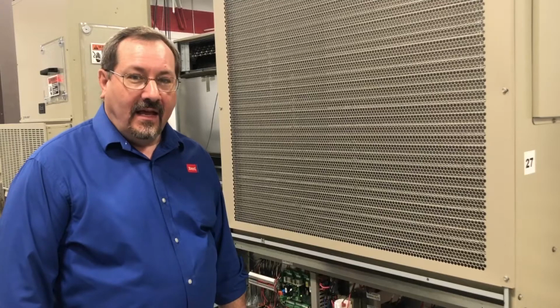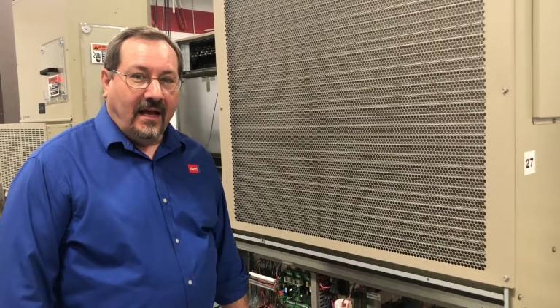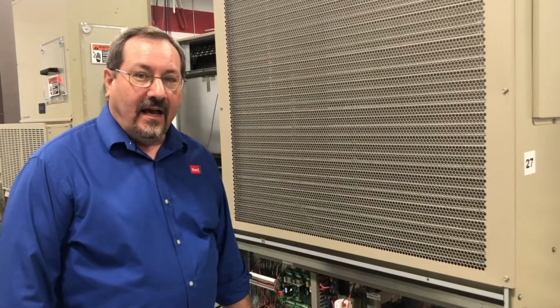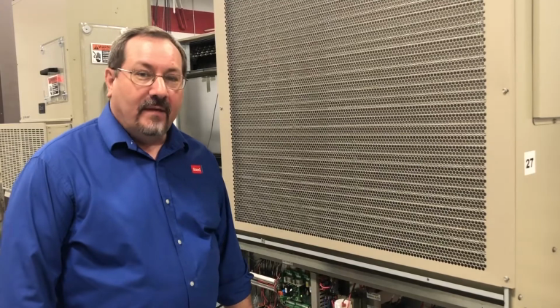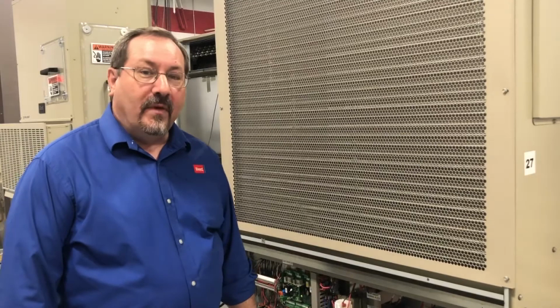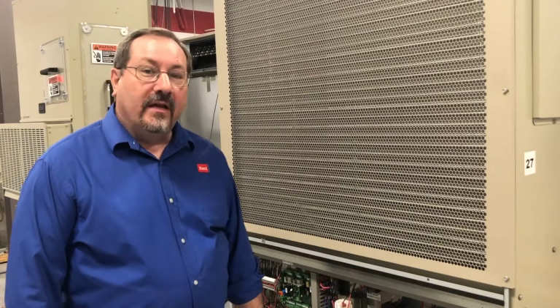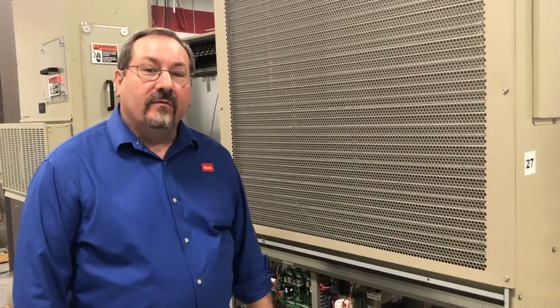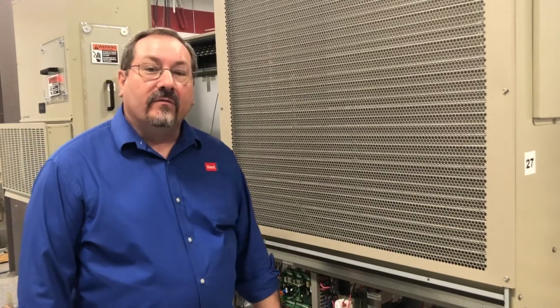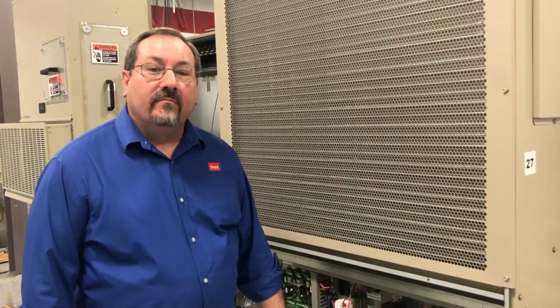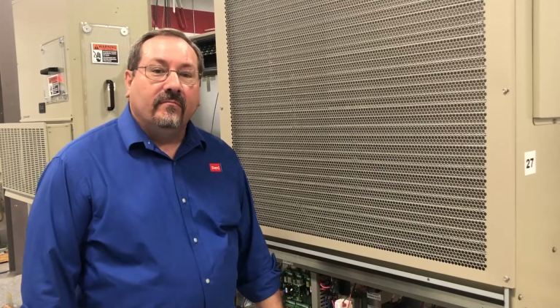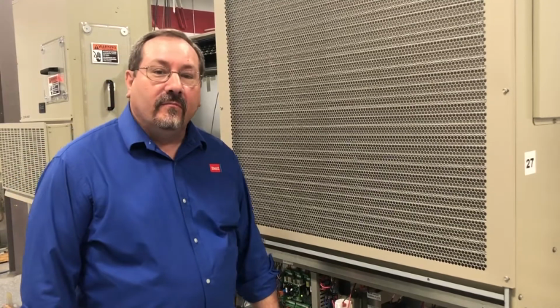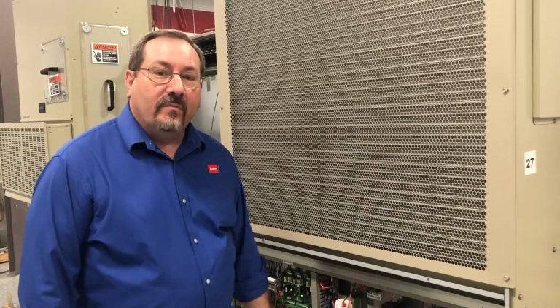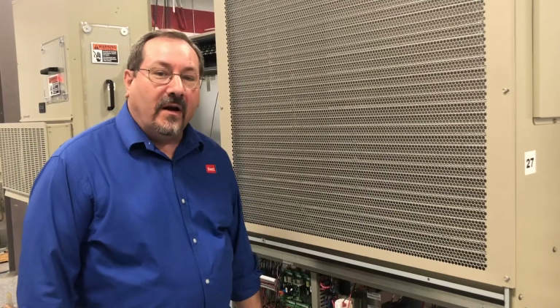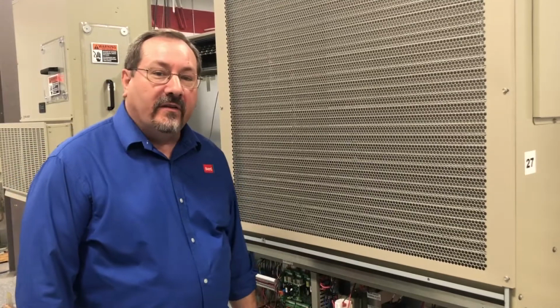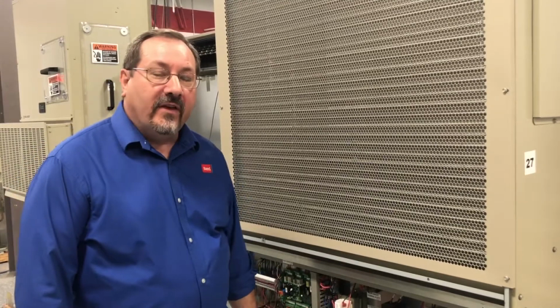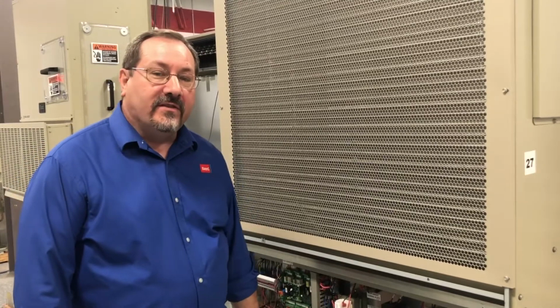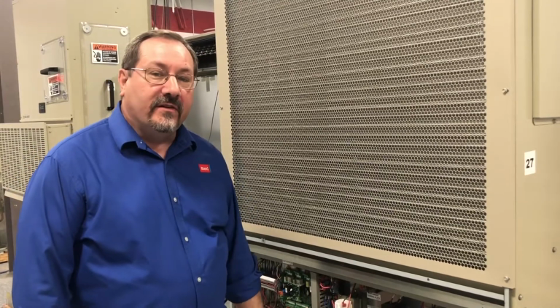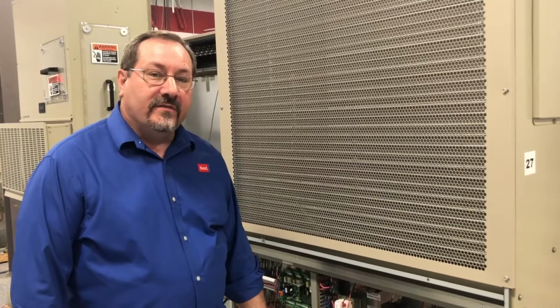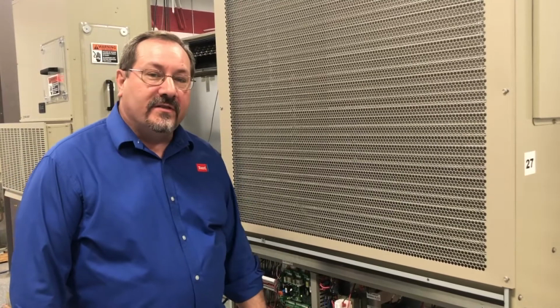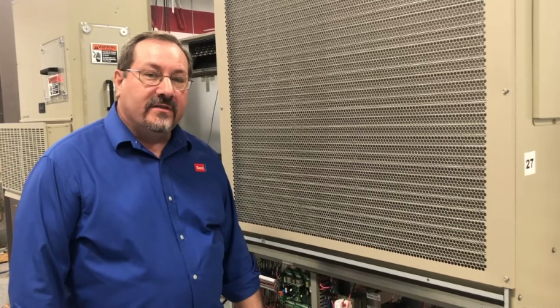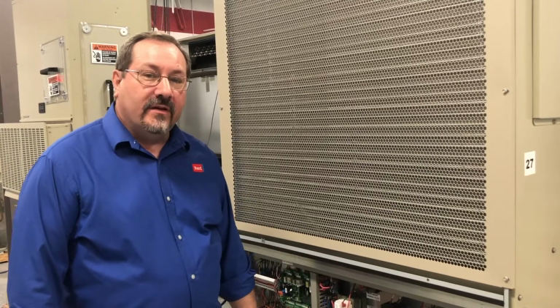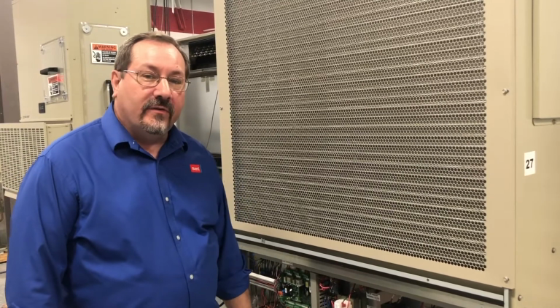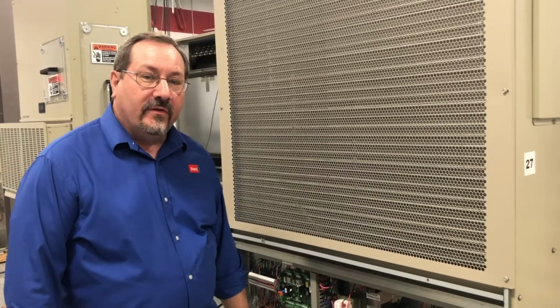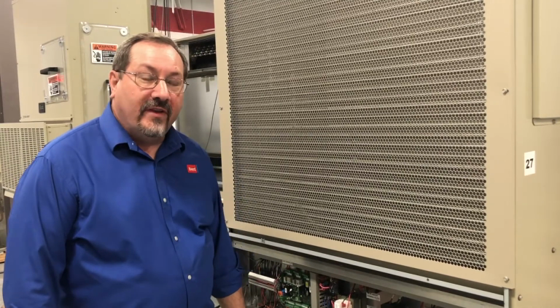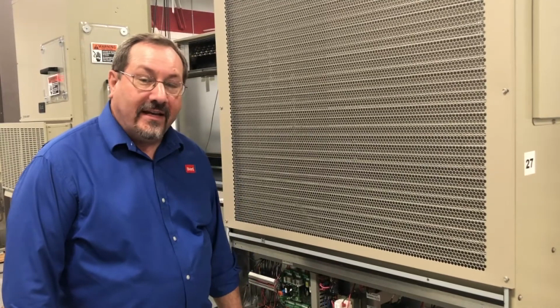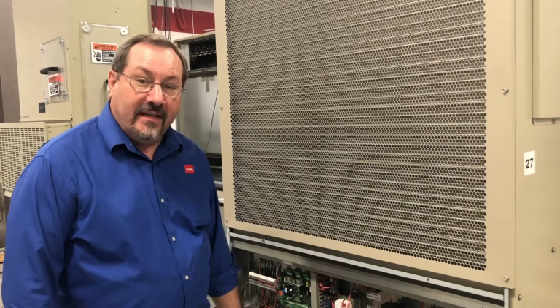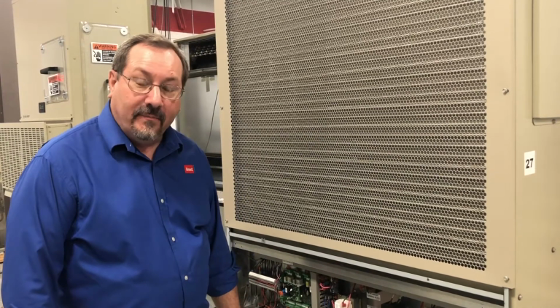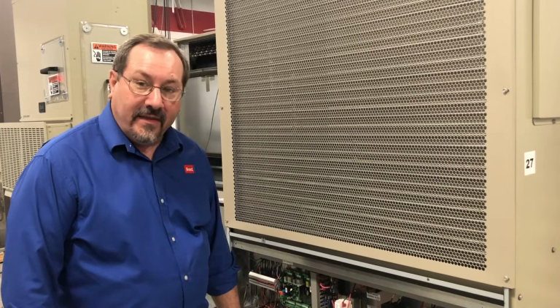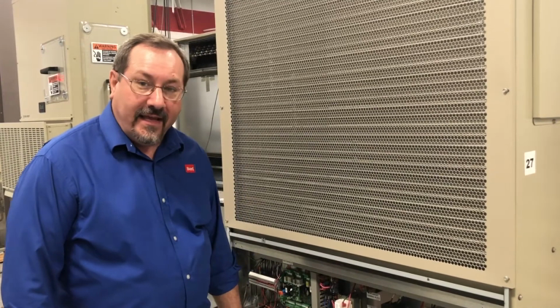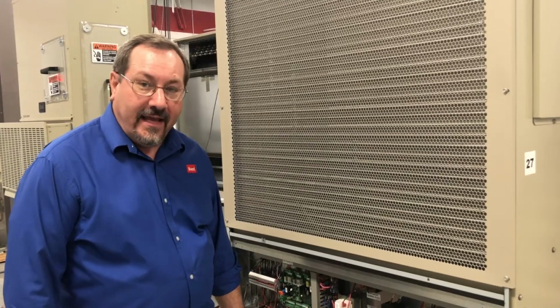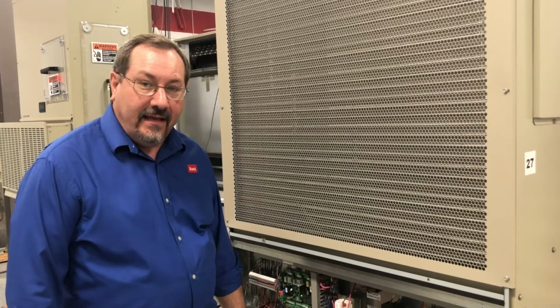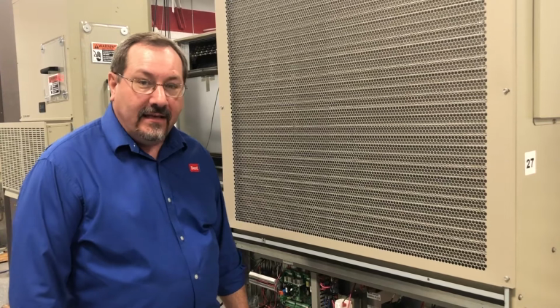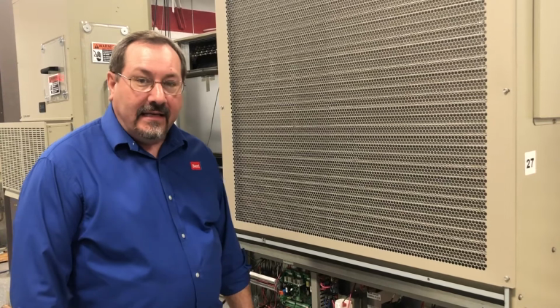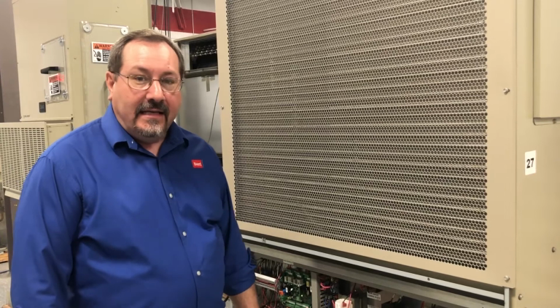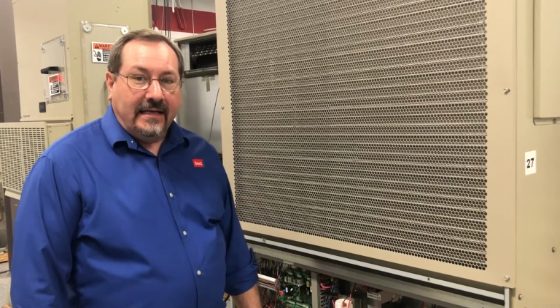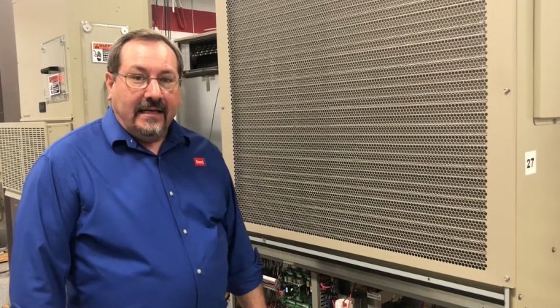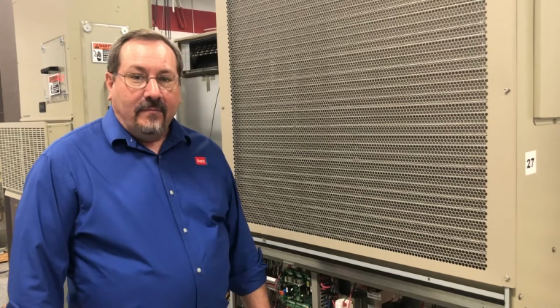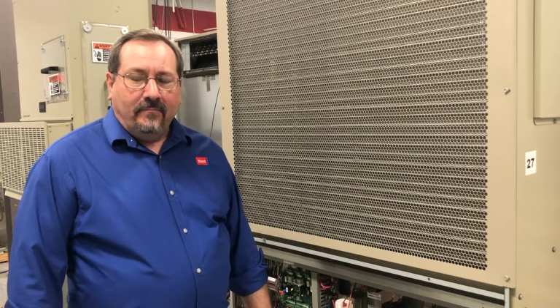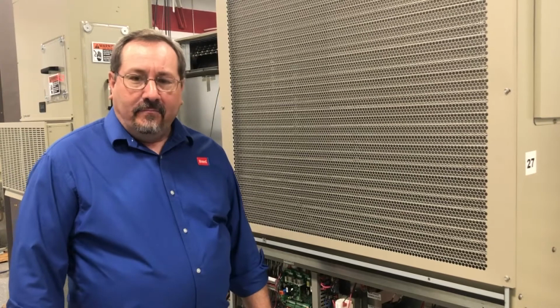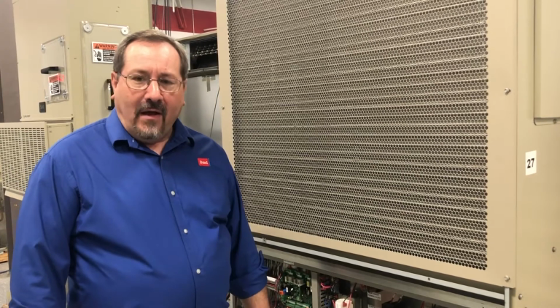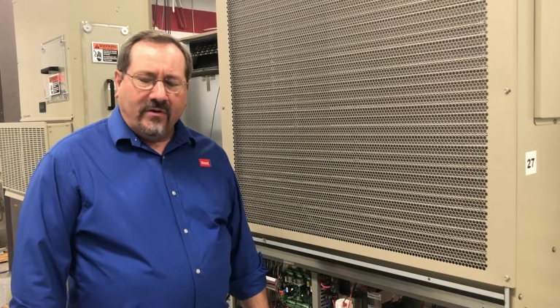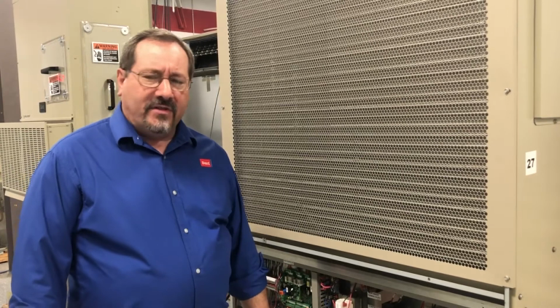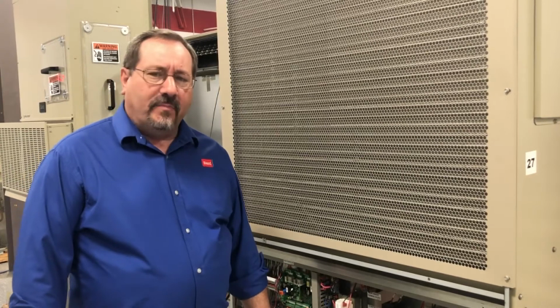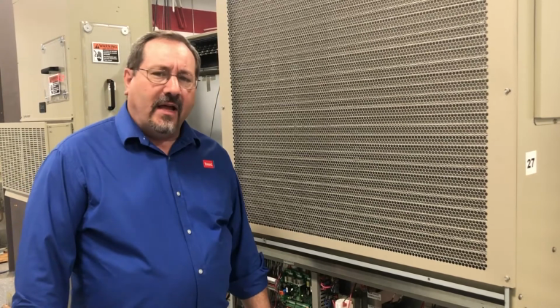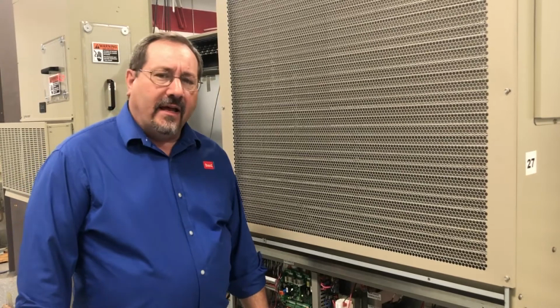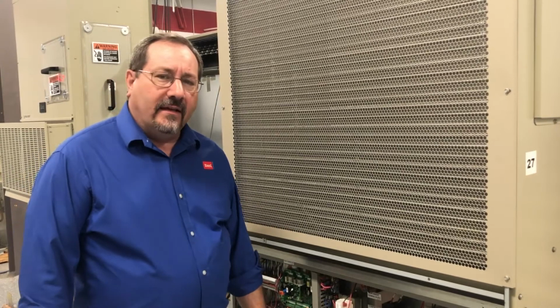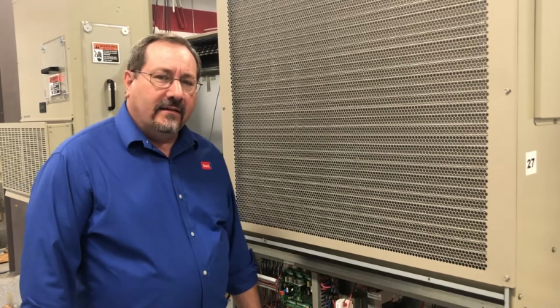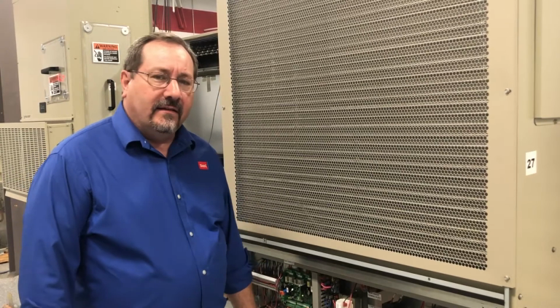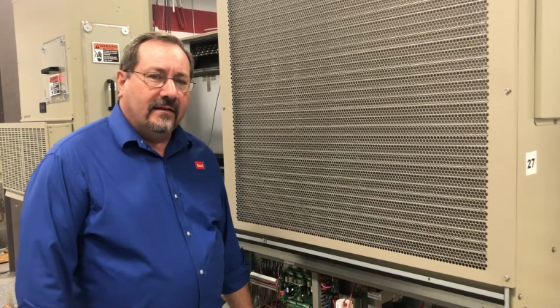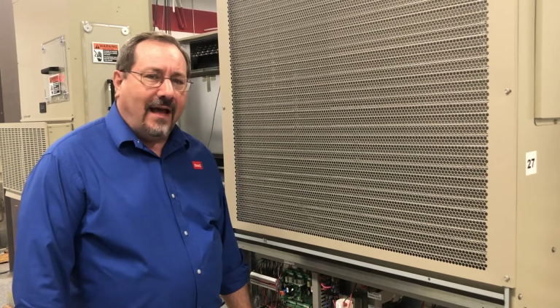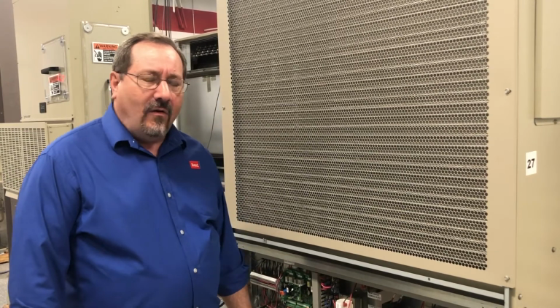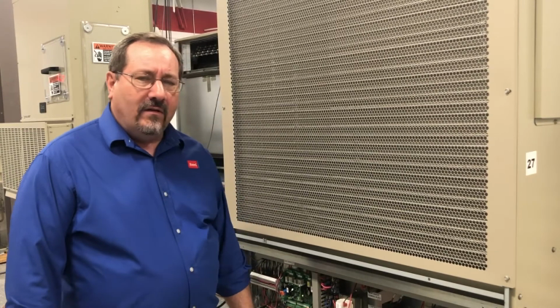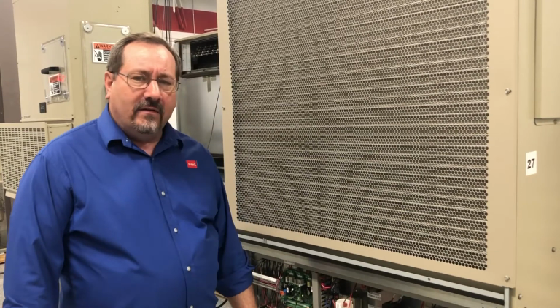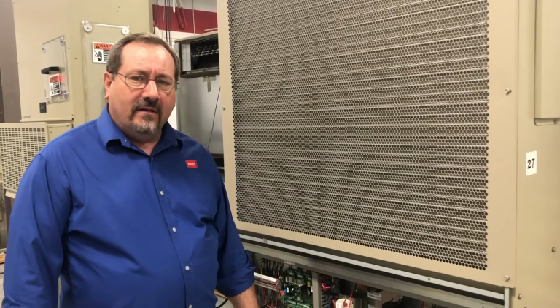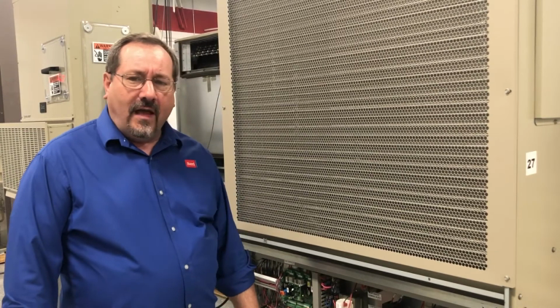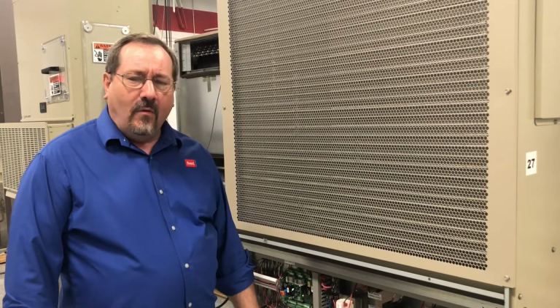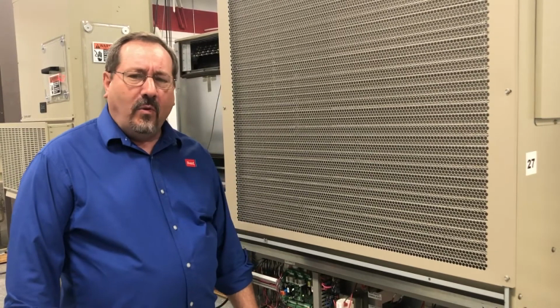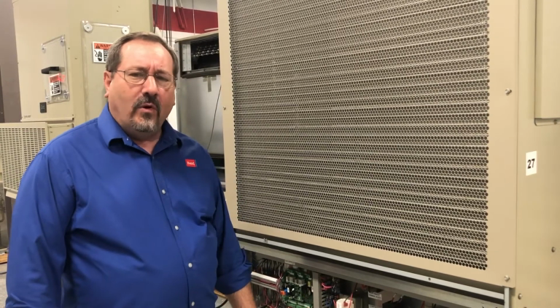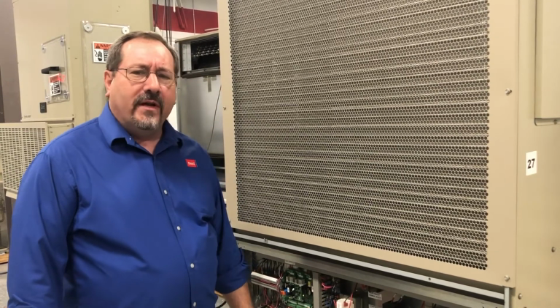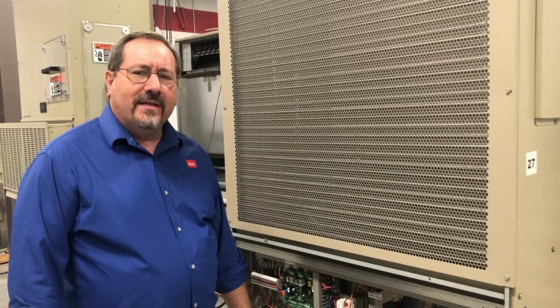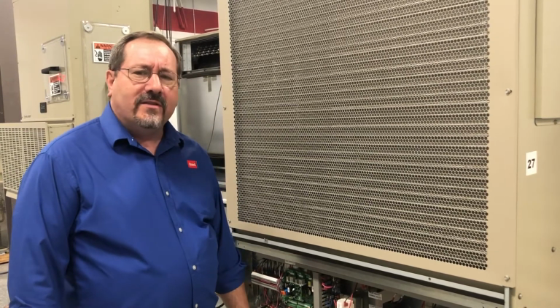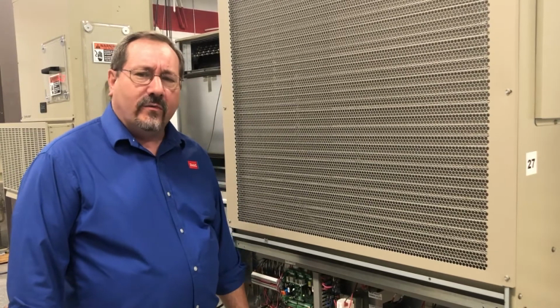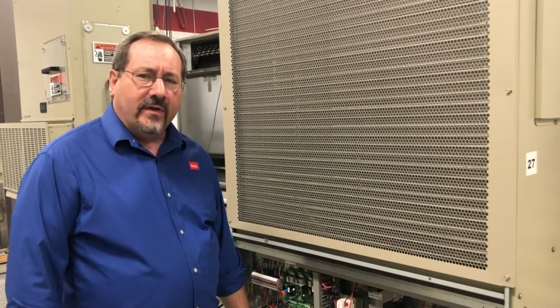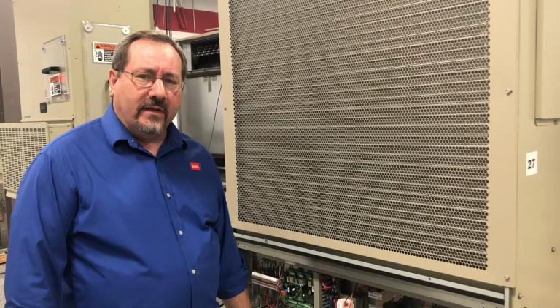Hi, I'm Mike with Bard Tech Services here with your tech tip of the day. Power supply — how important is it really?